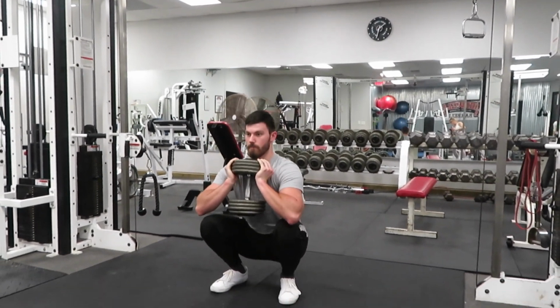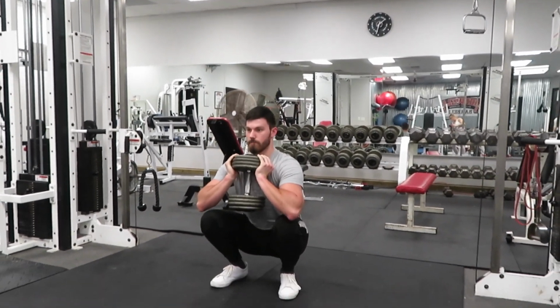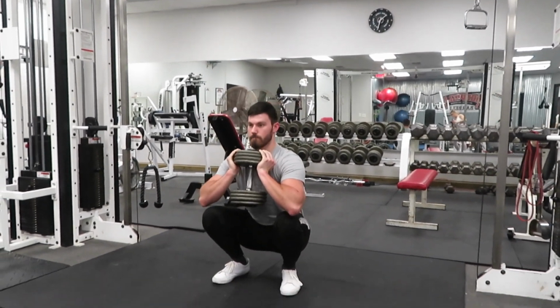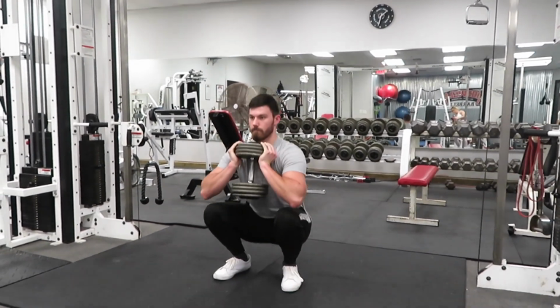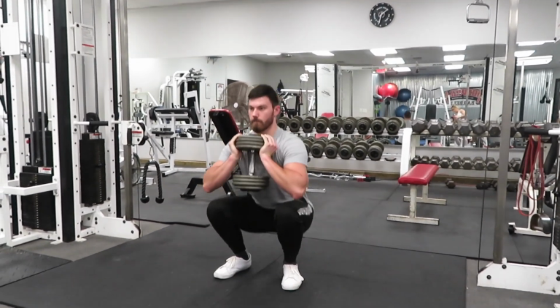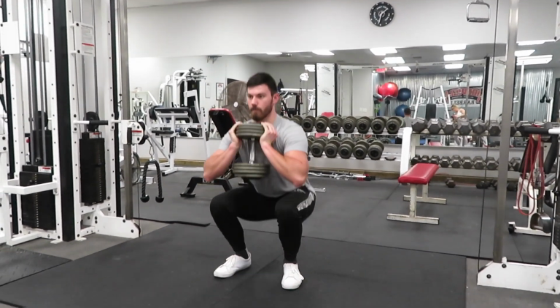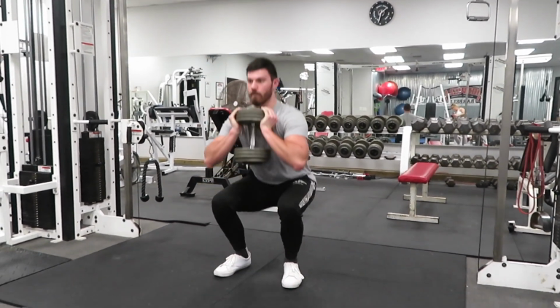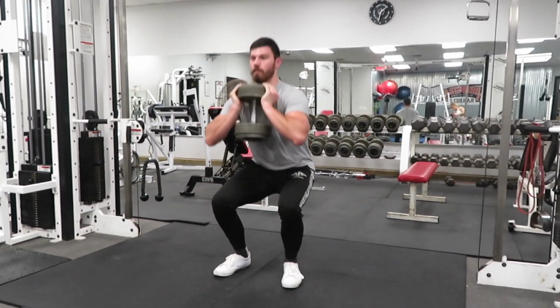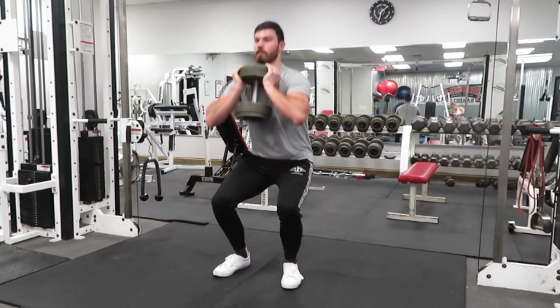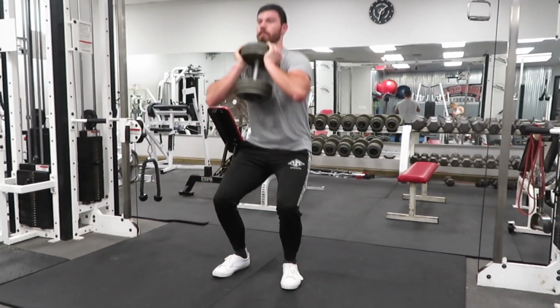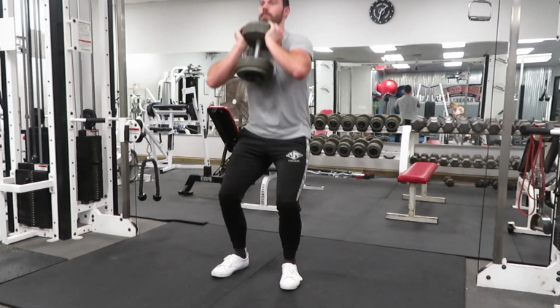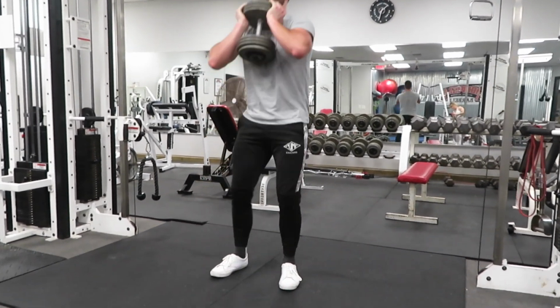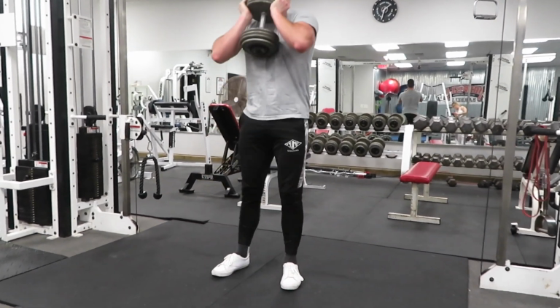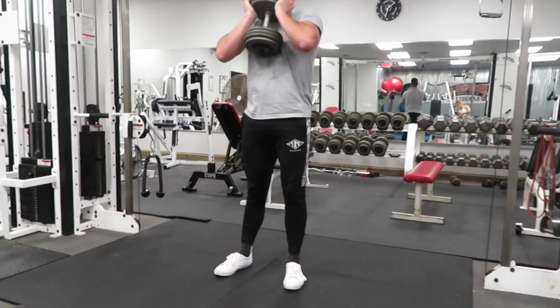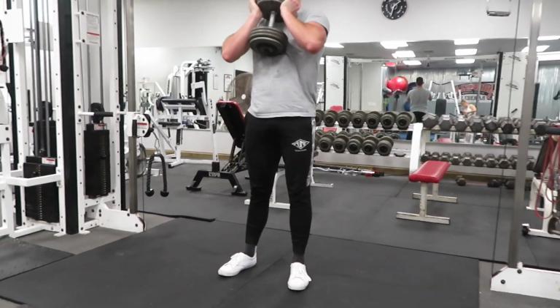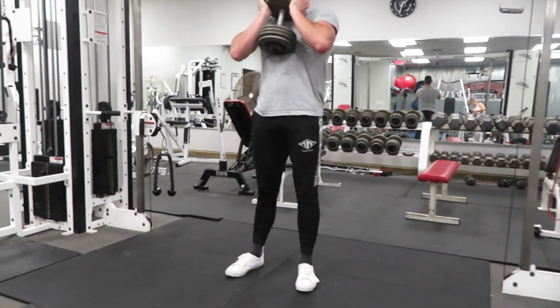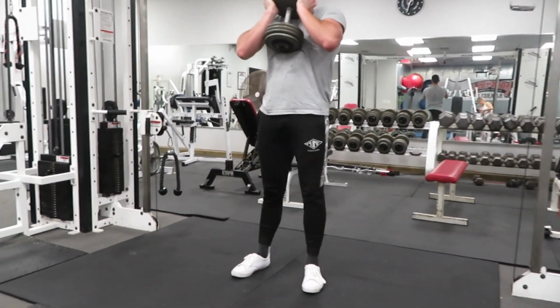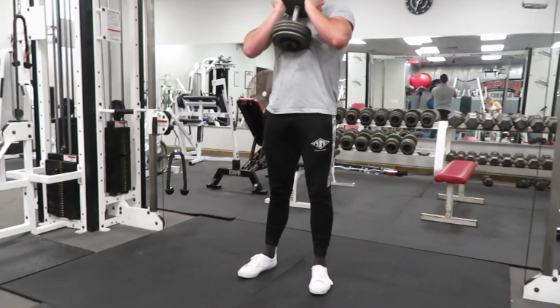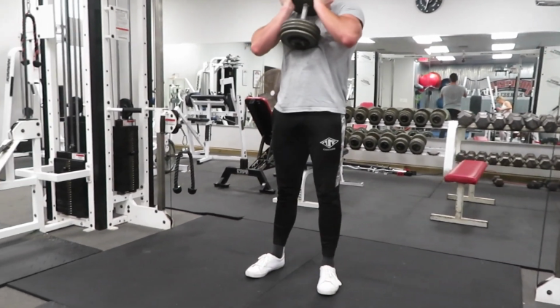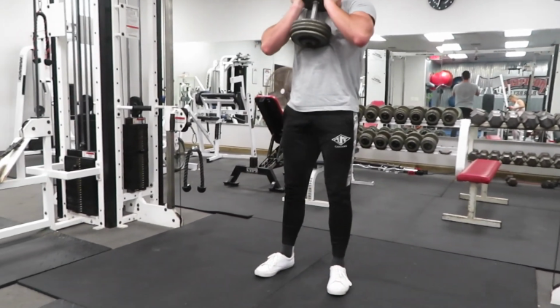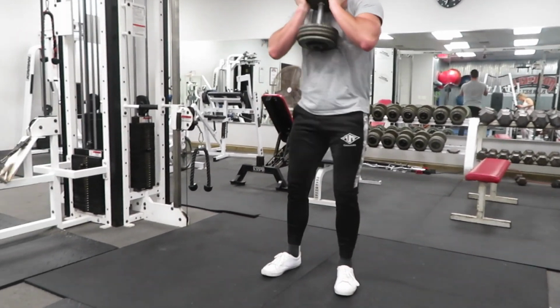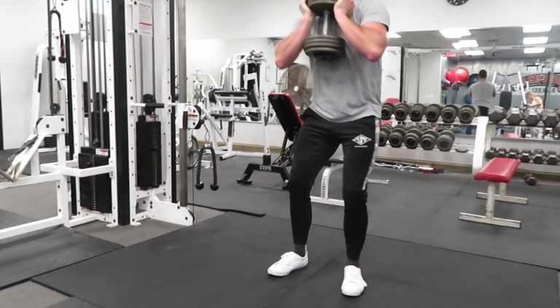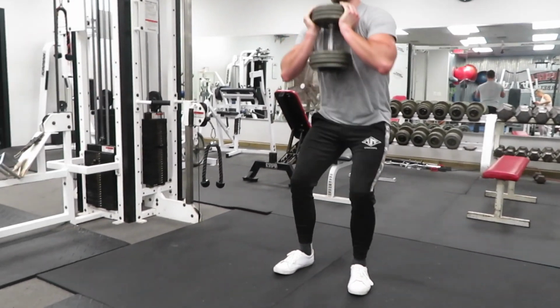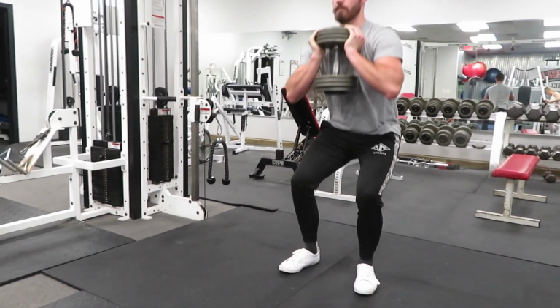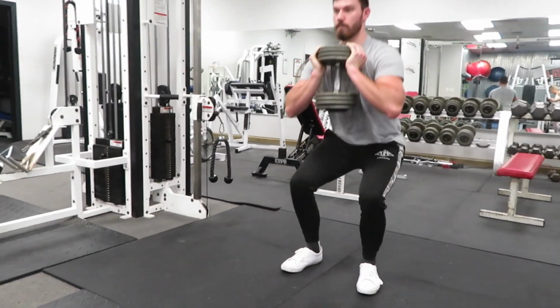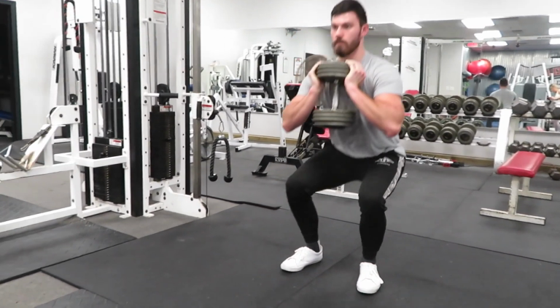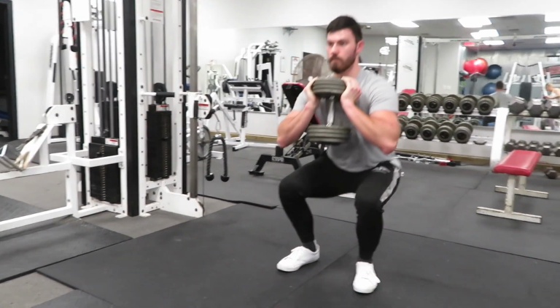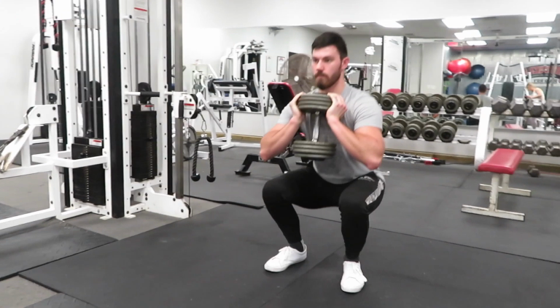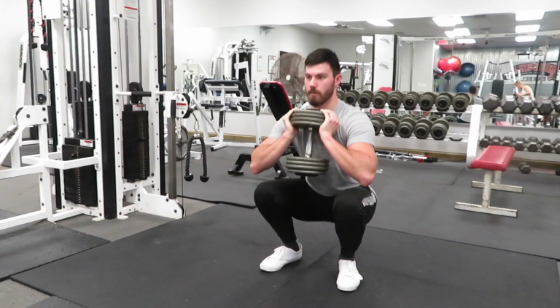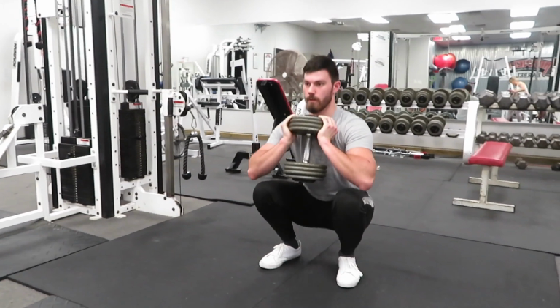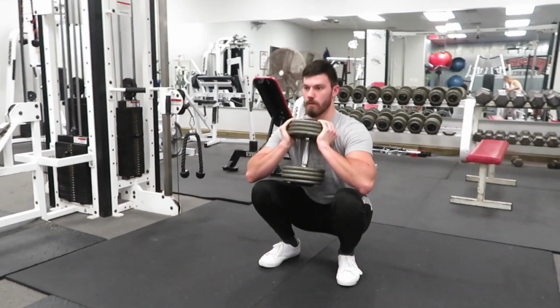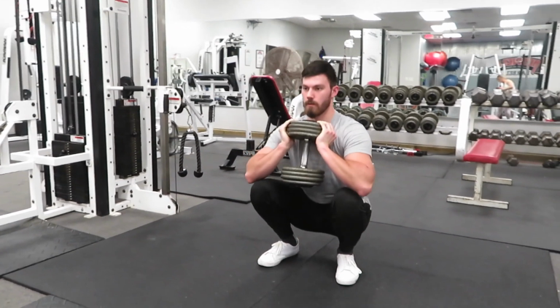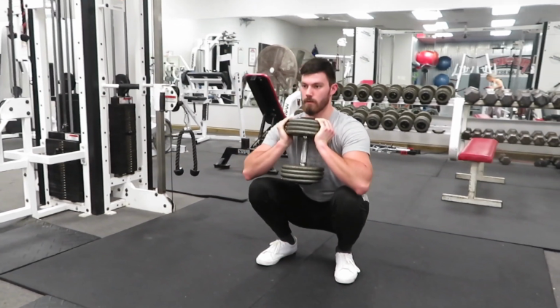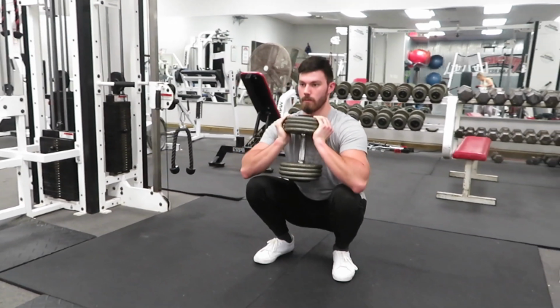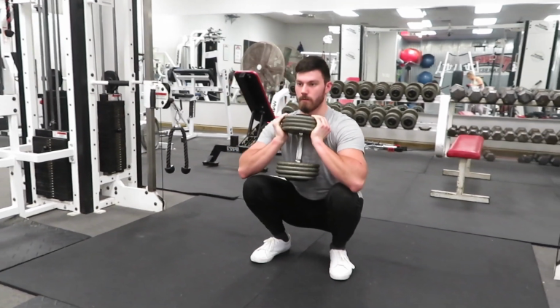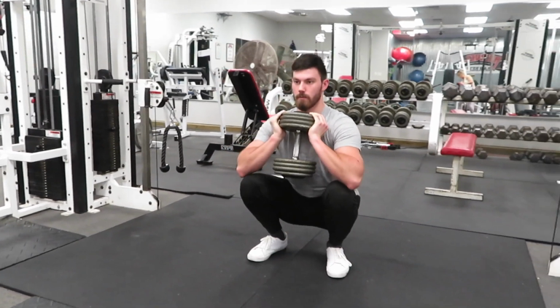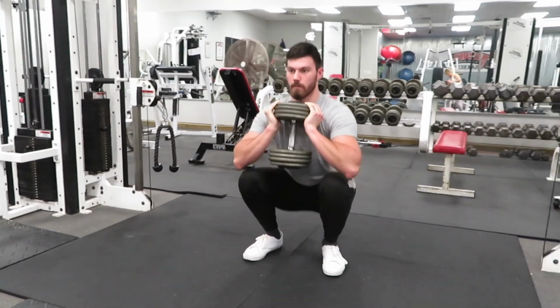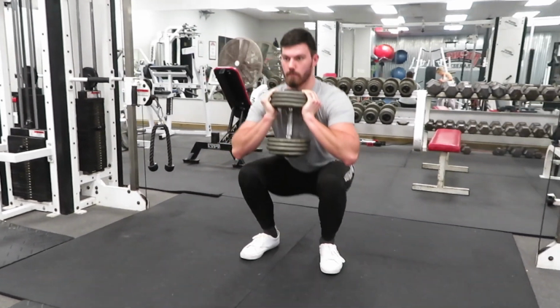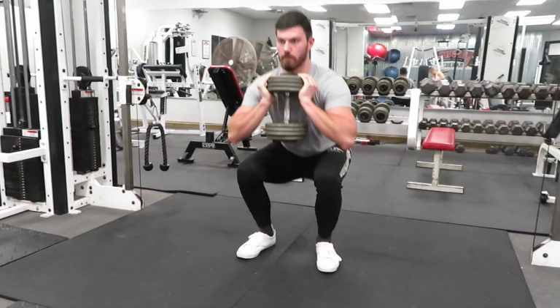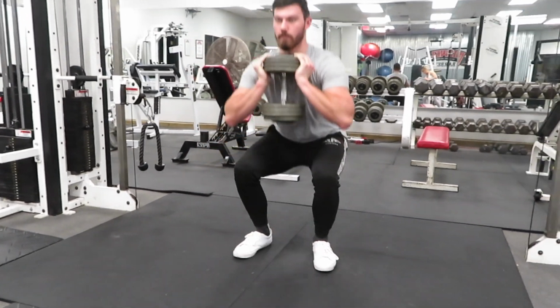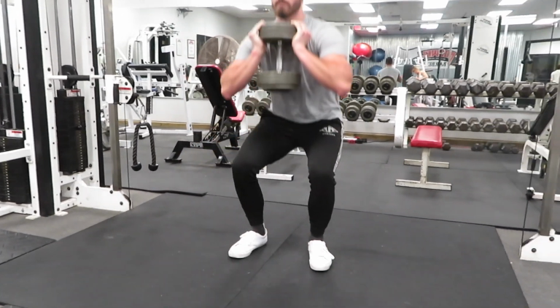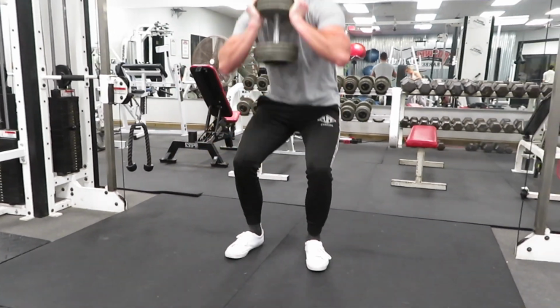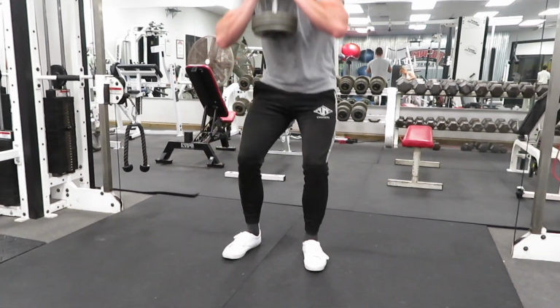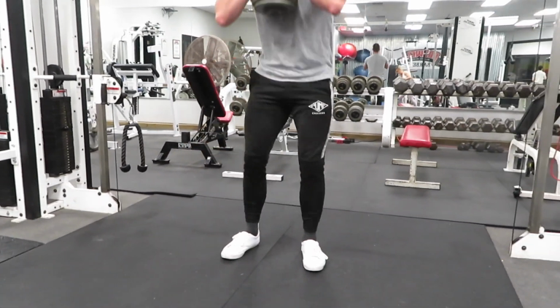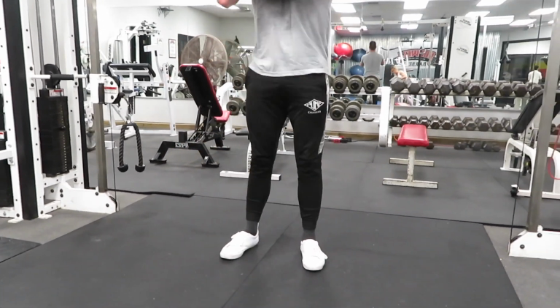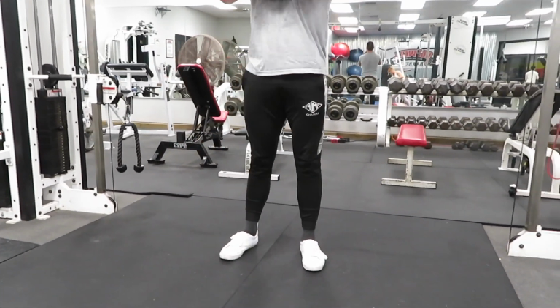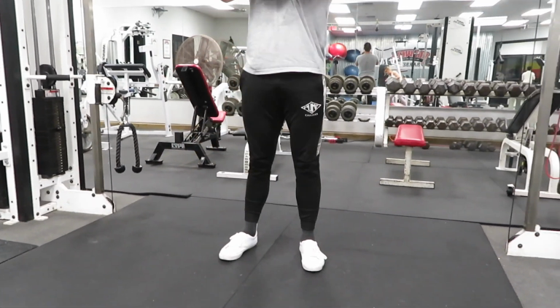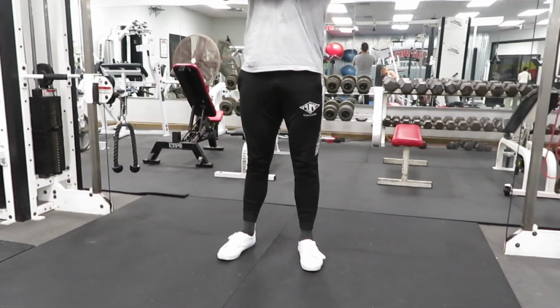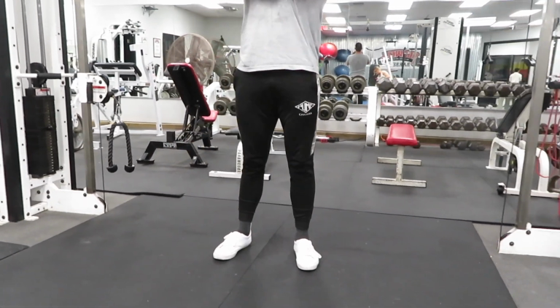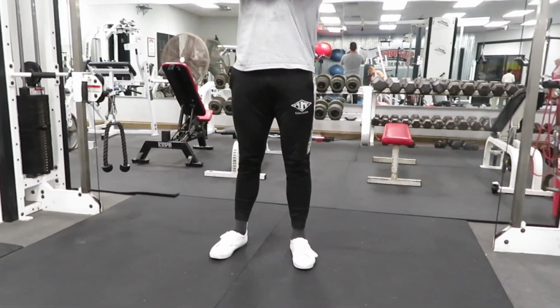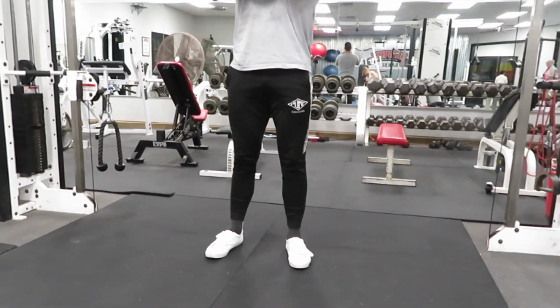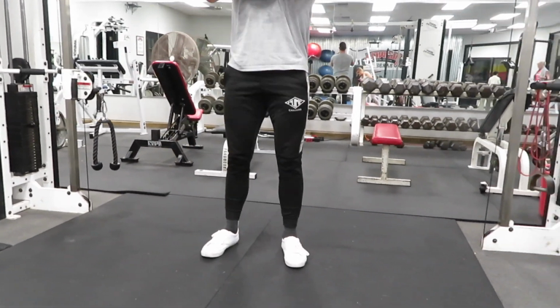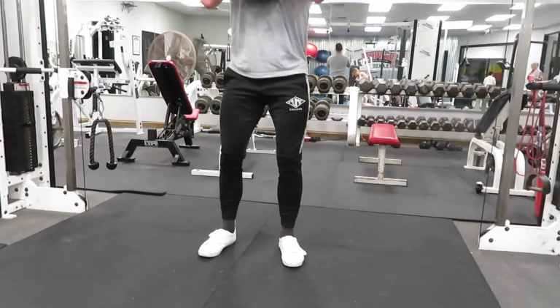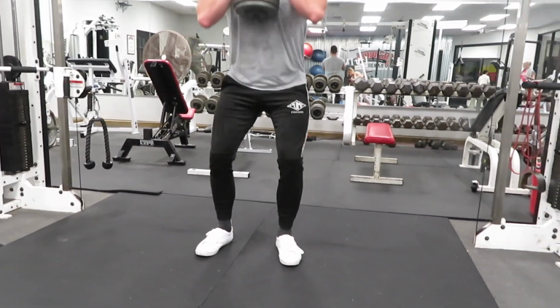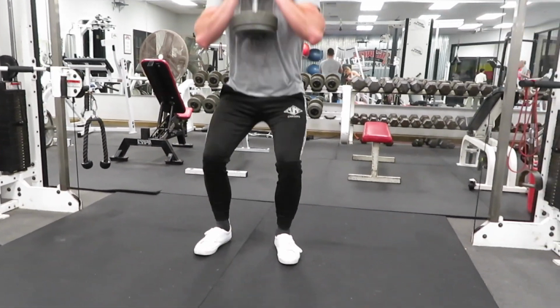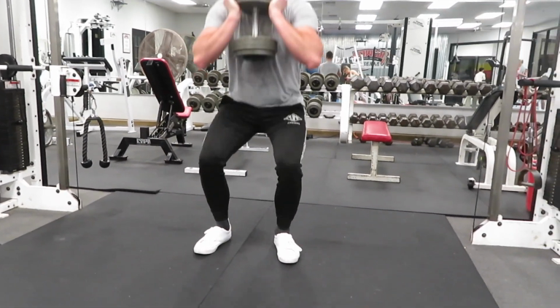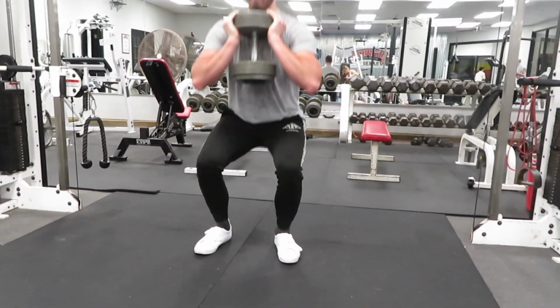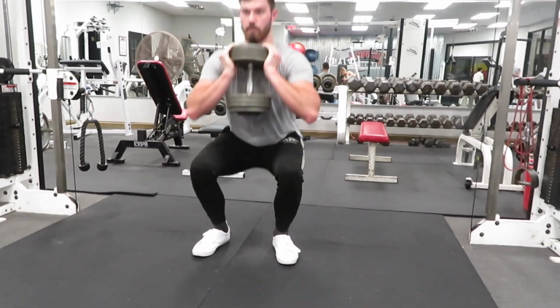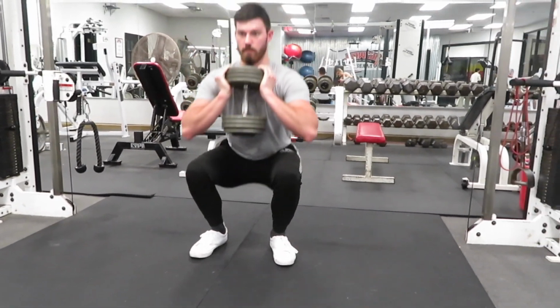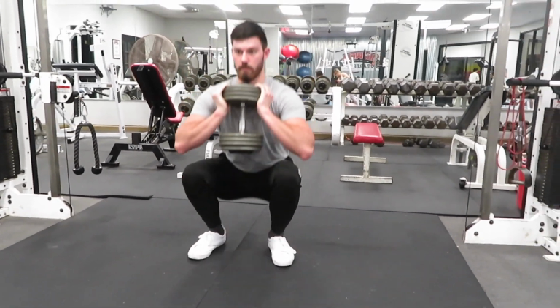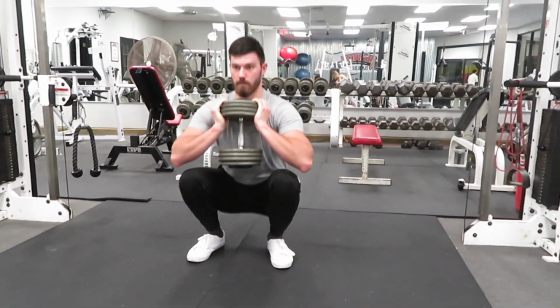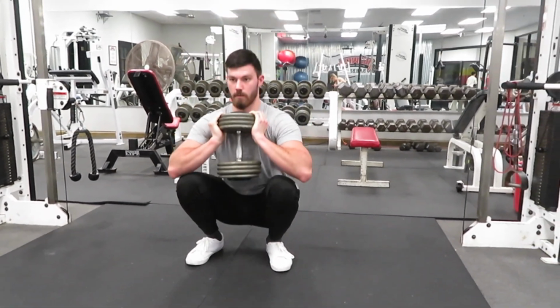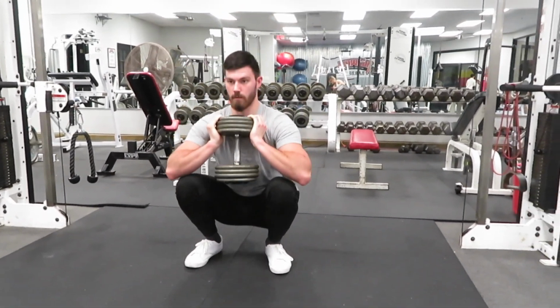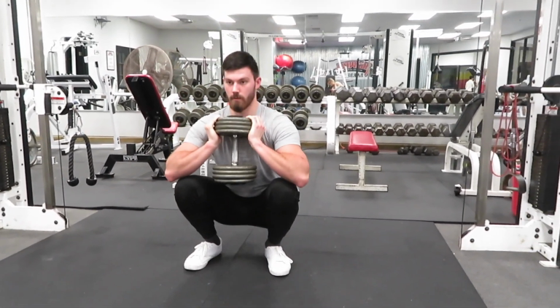Something to always be aware of whenever you're squatting or lunging is where your knees are. Make sure that your knees track with wherever your toes are pointing.